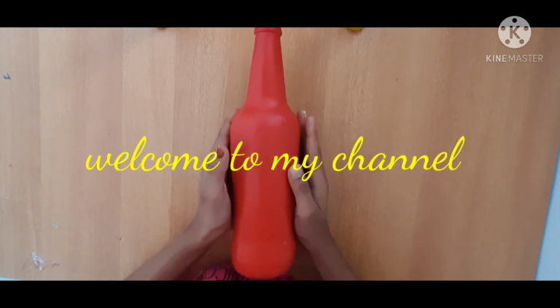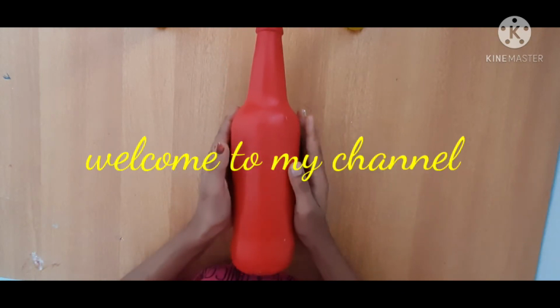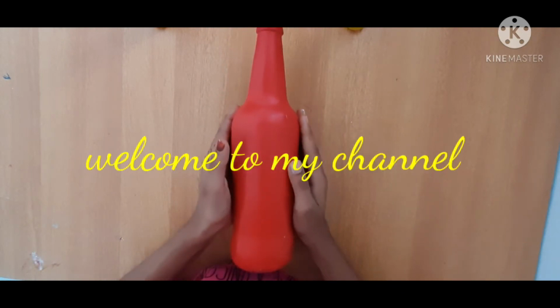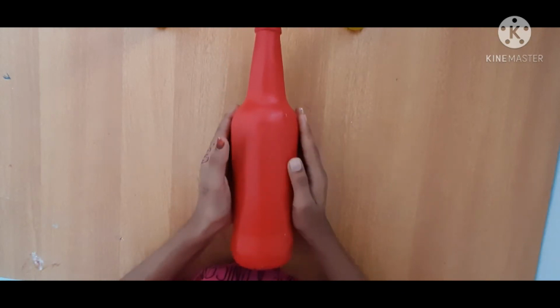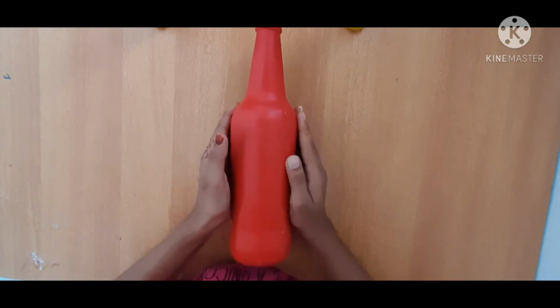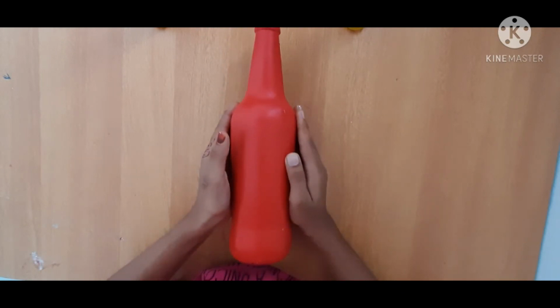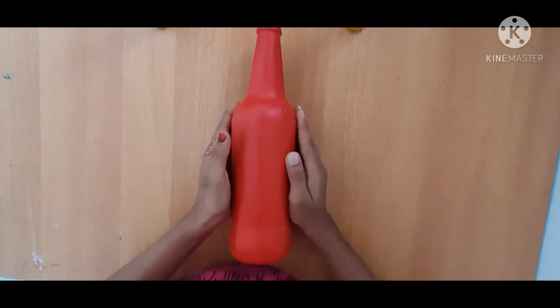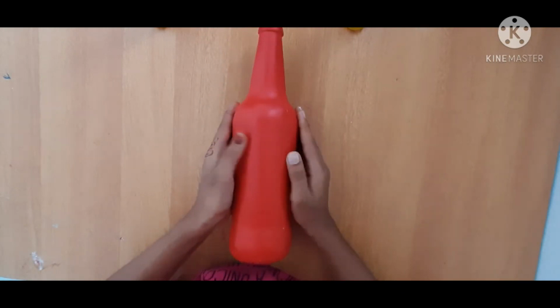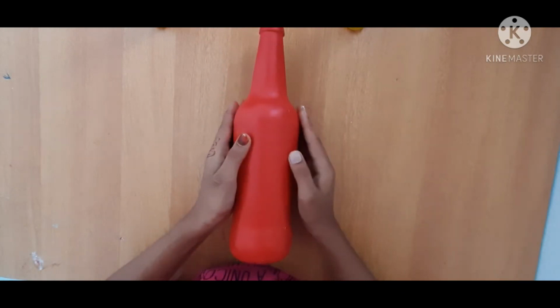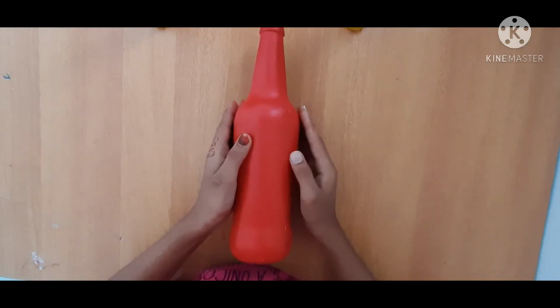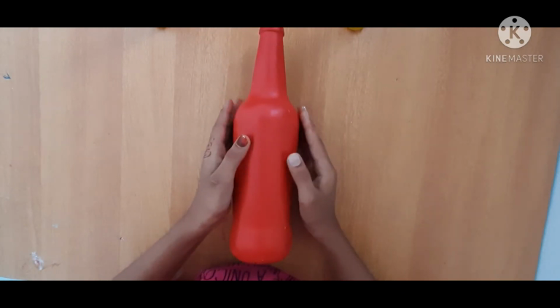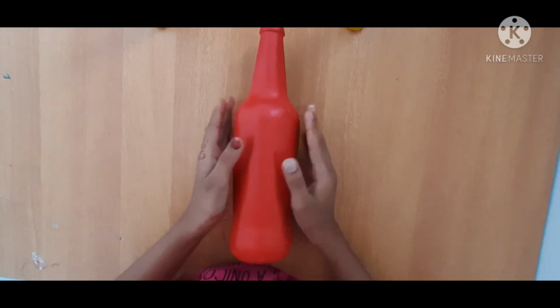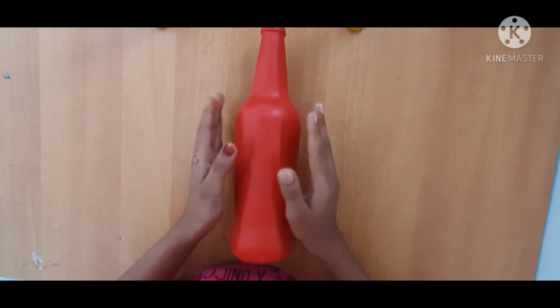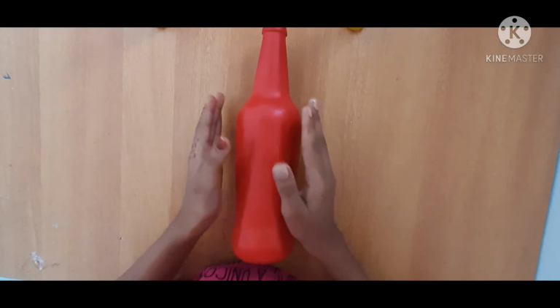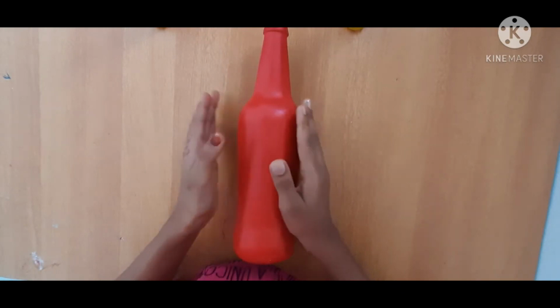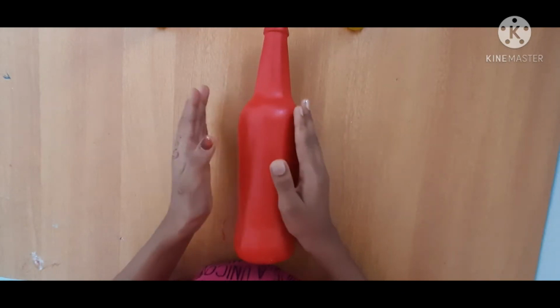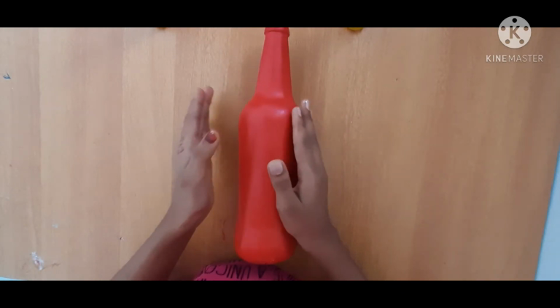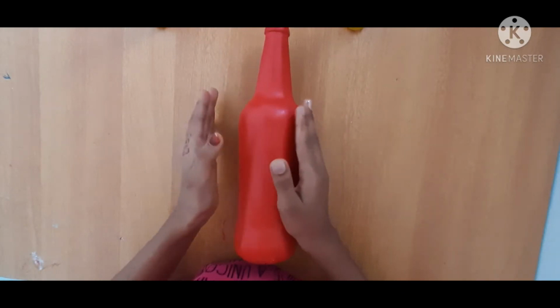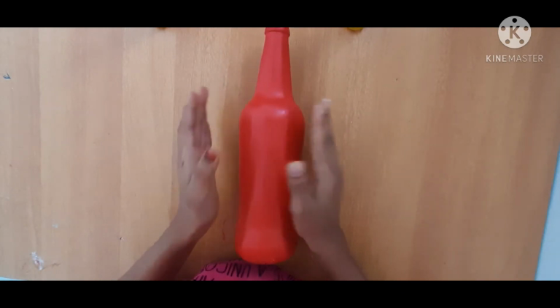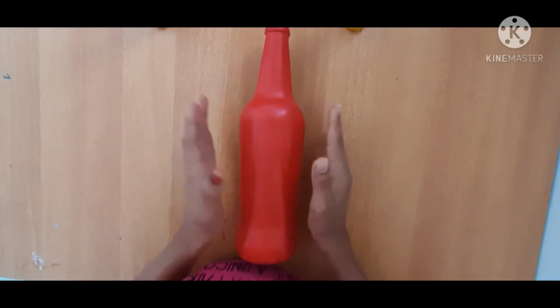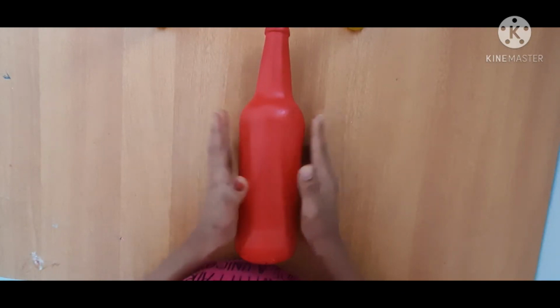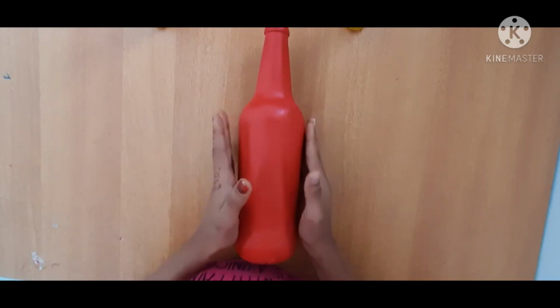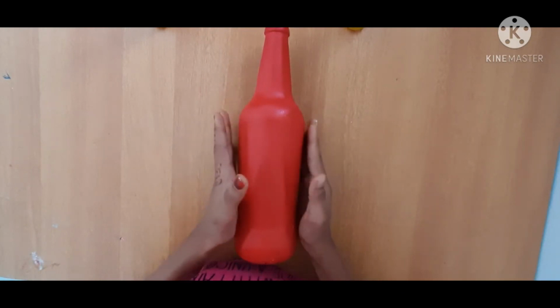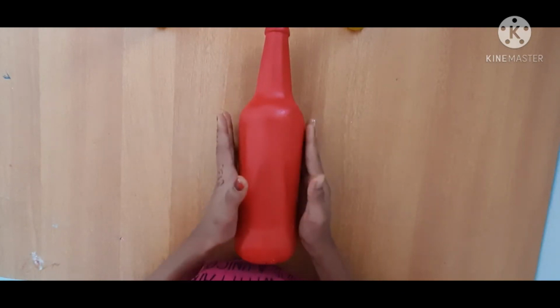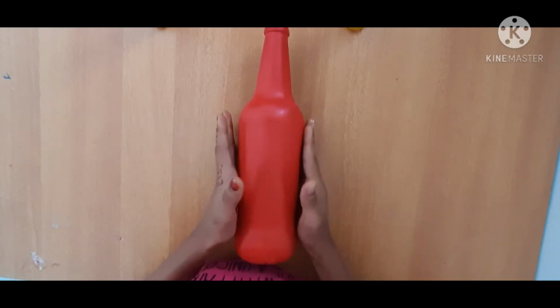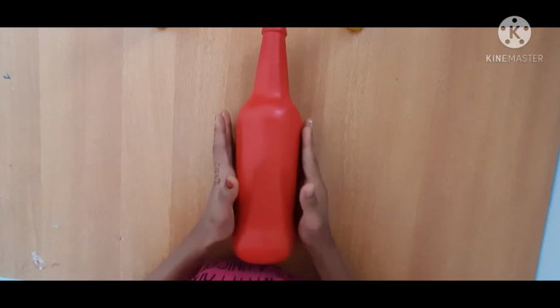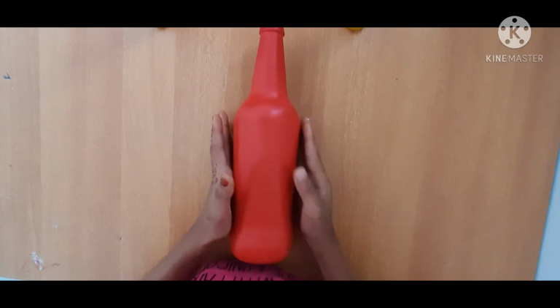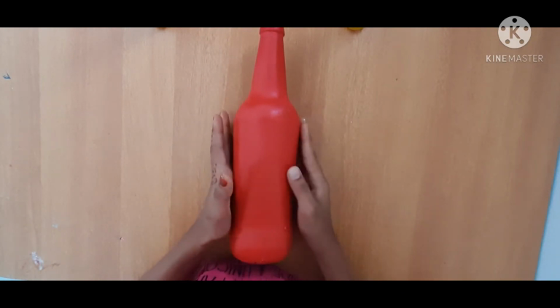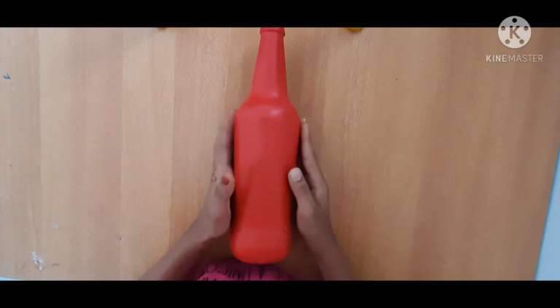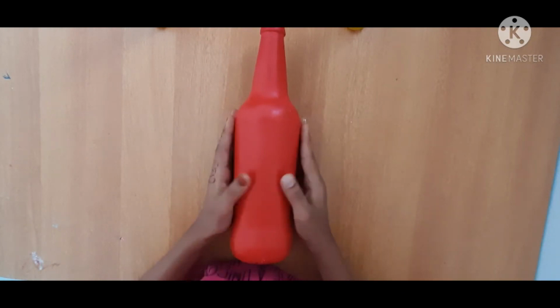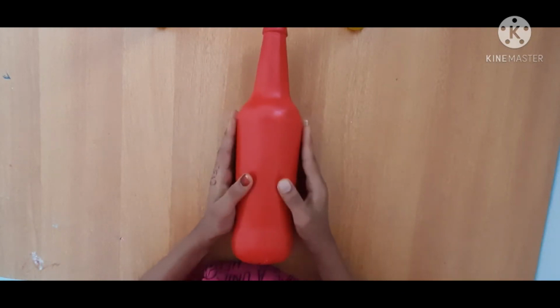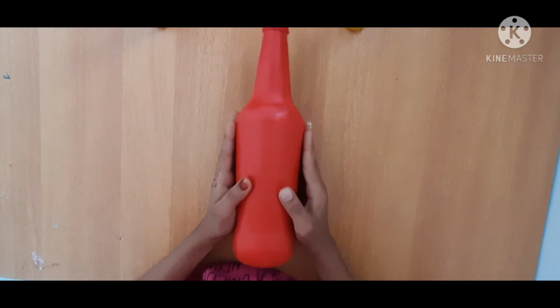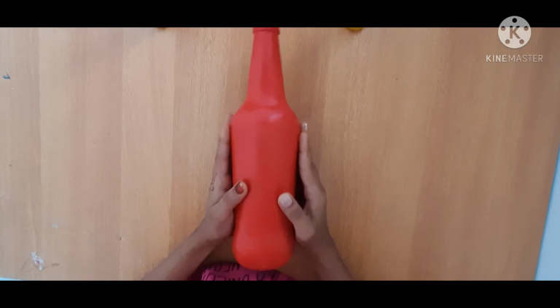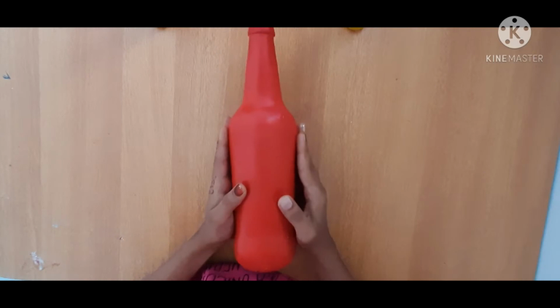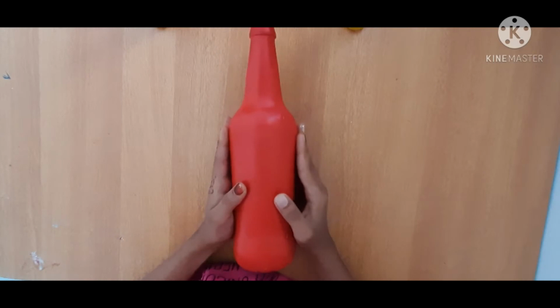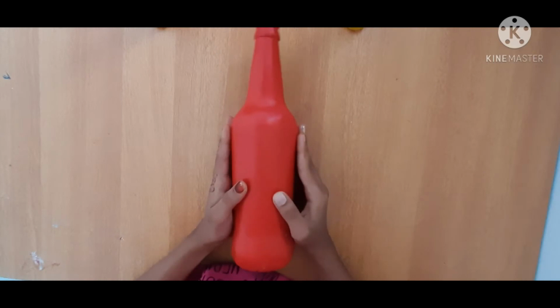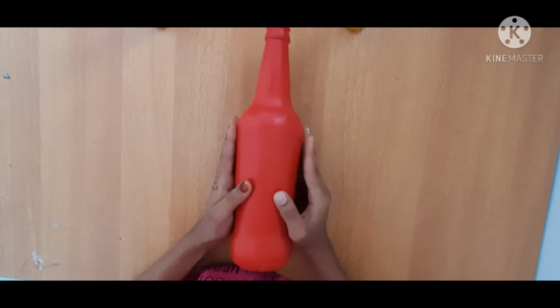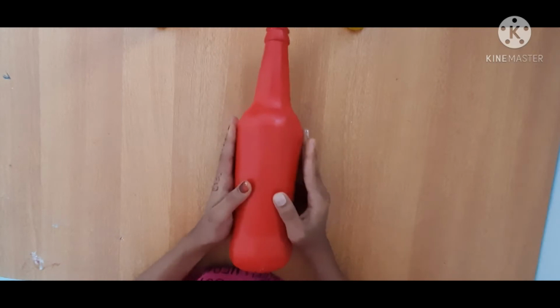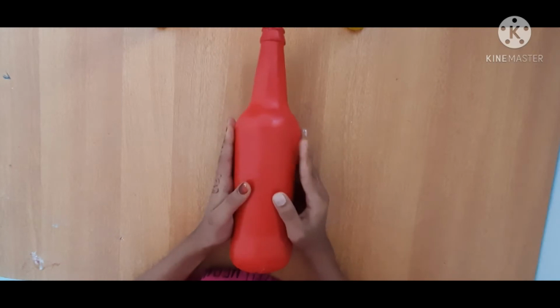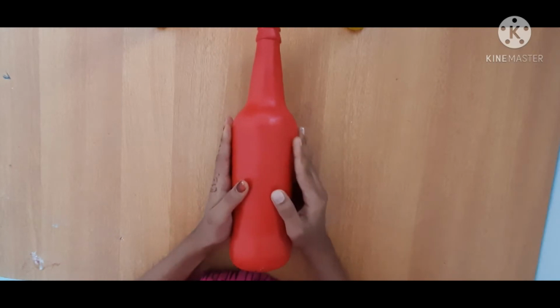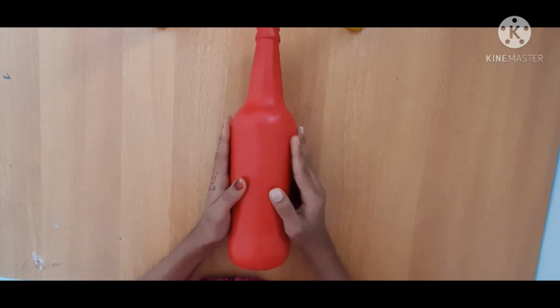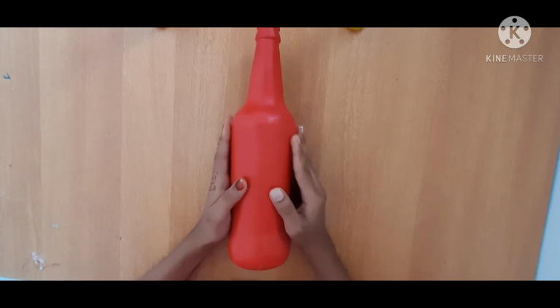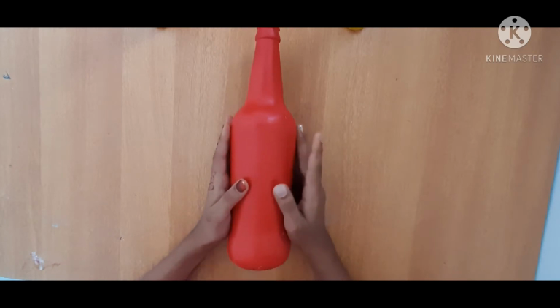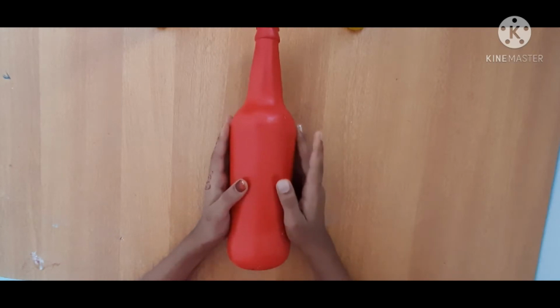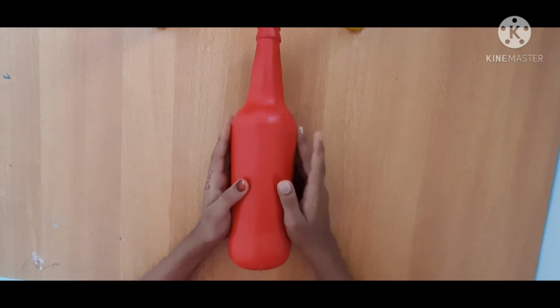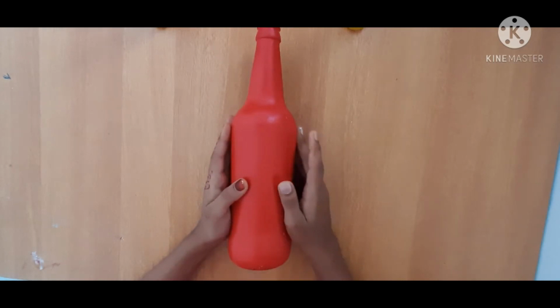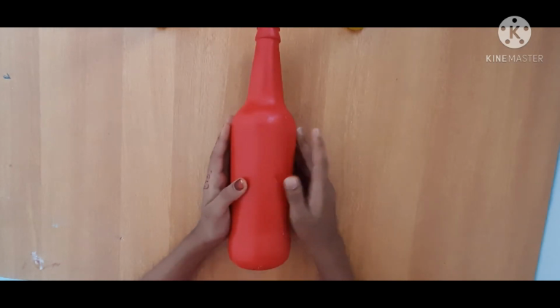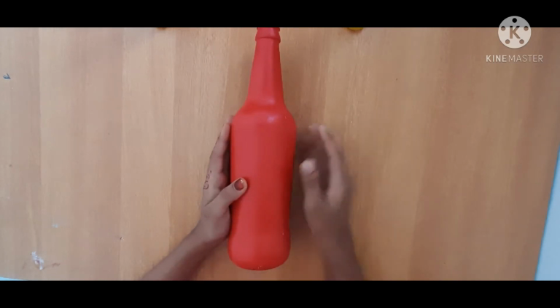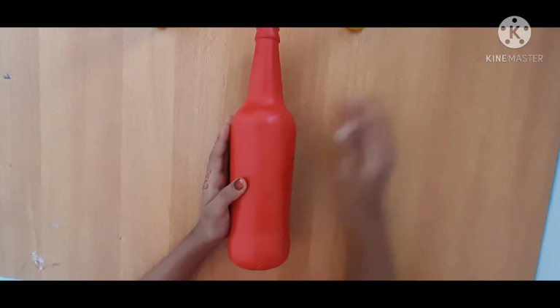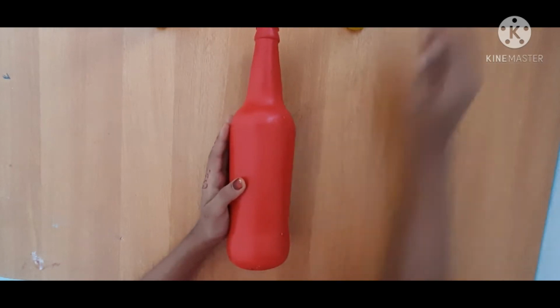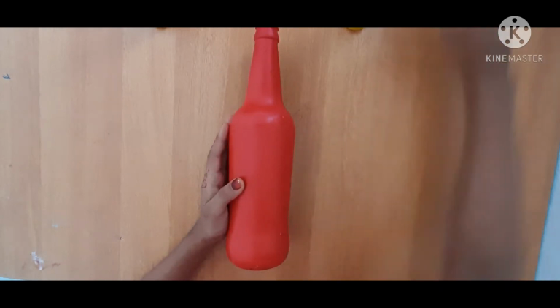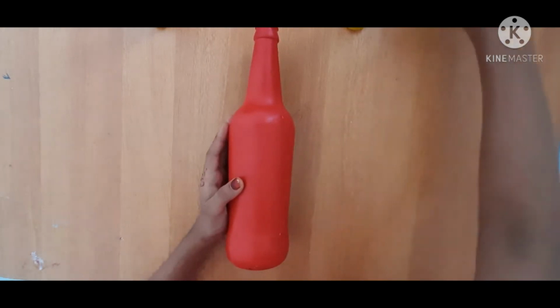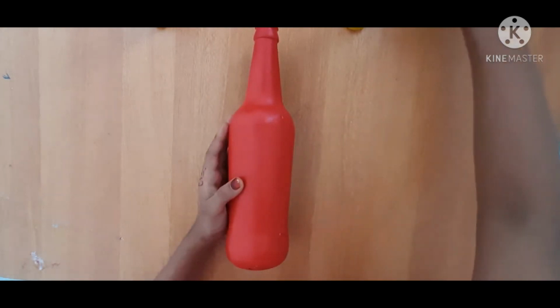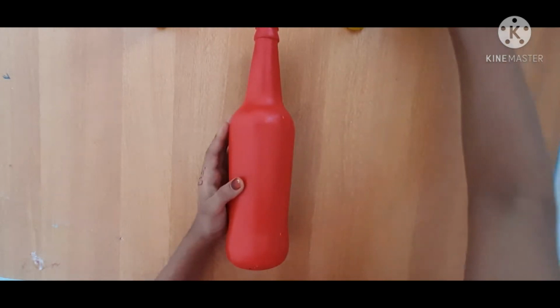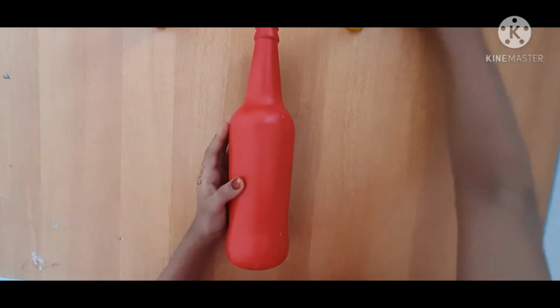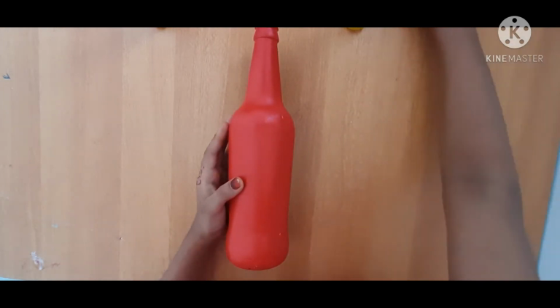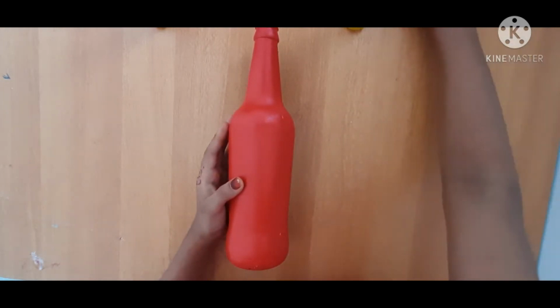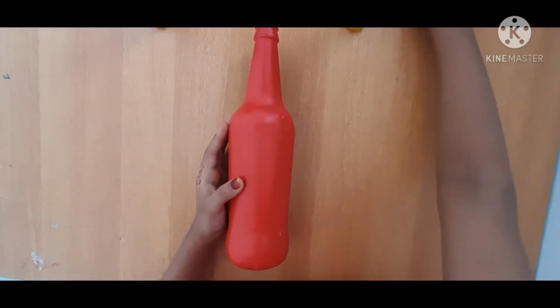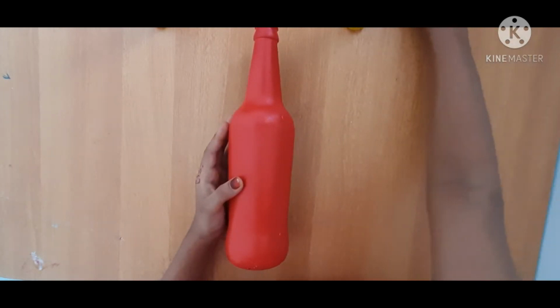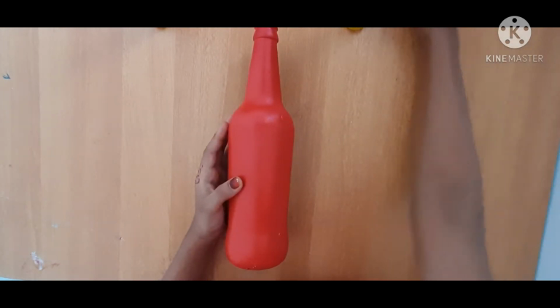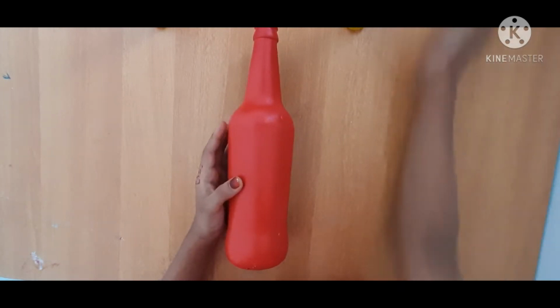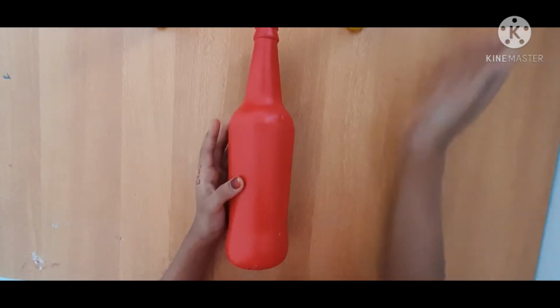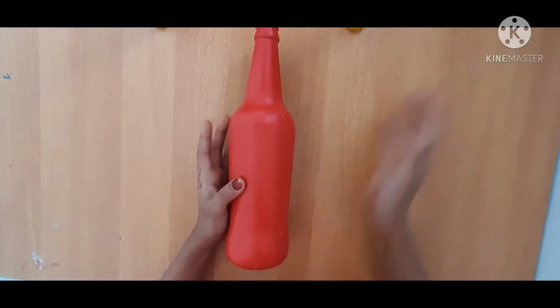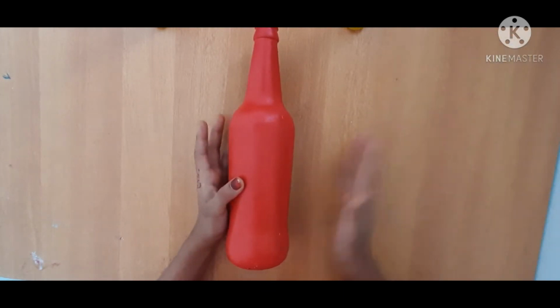Welcome to my channel. I am a female. I am a male. I am a female.